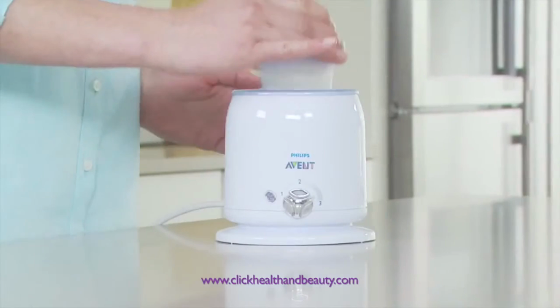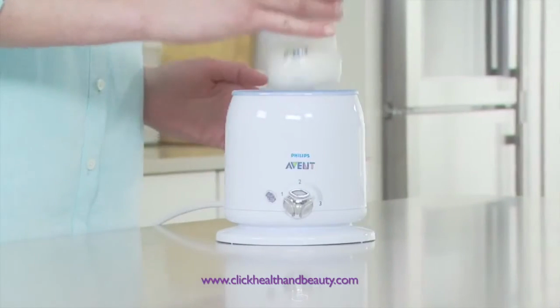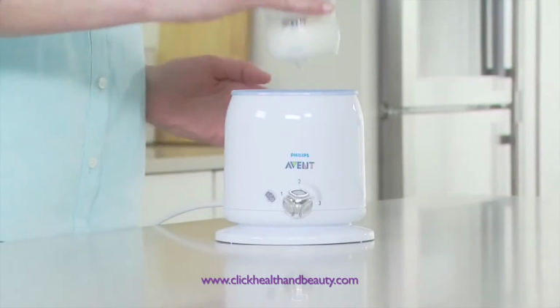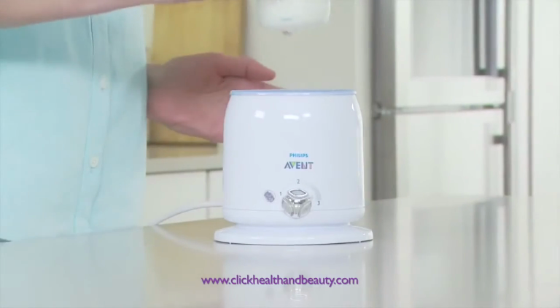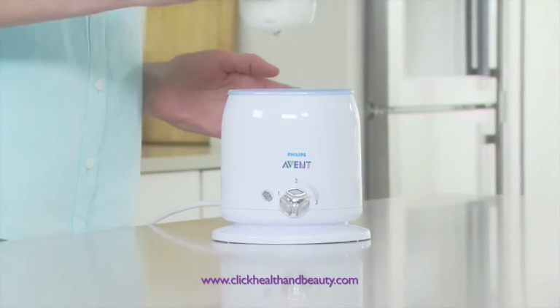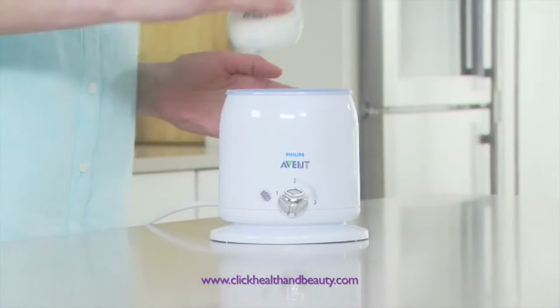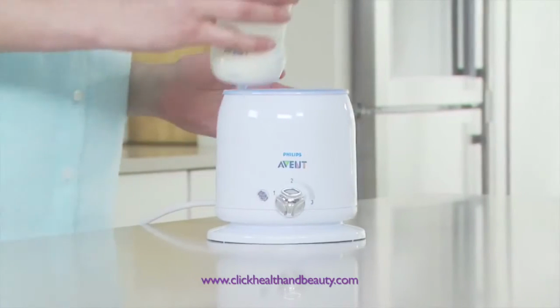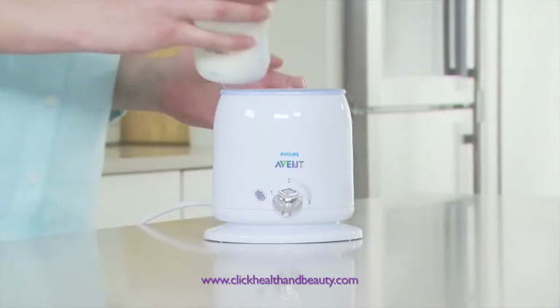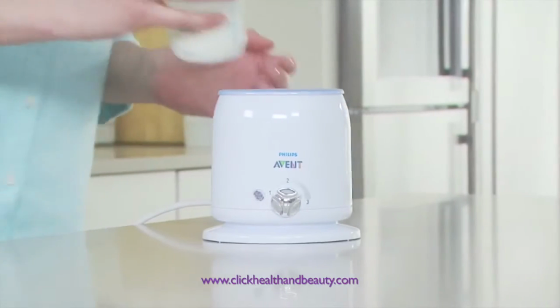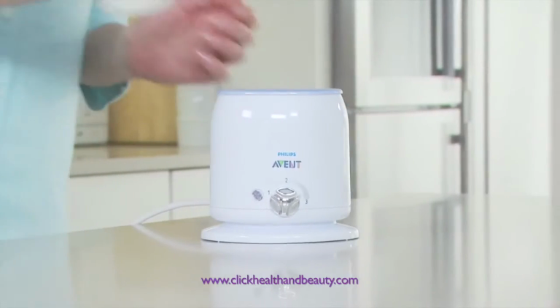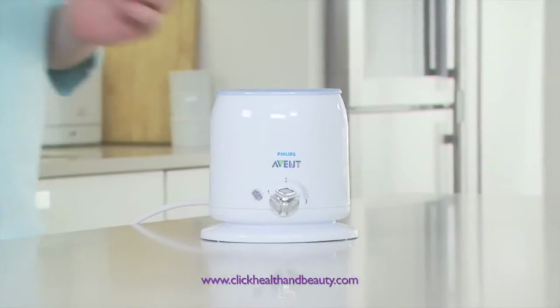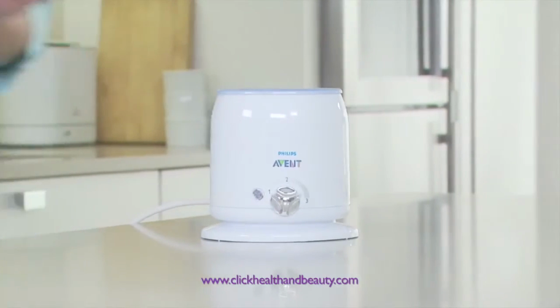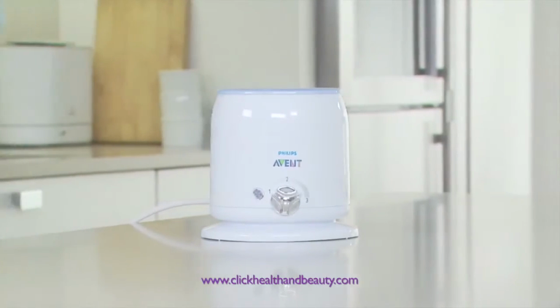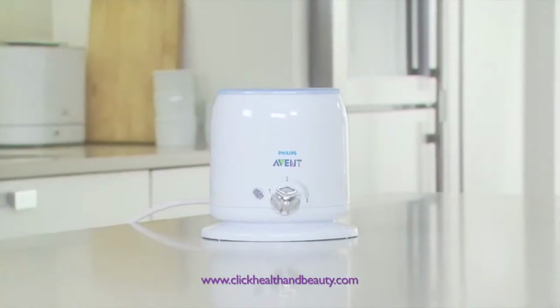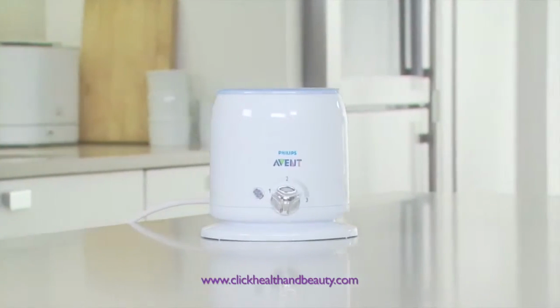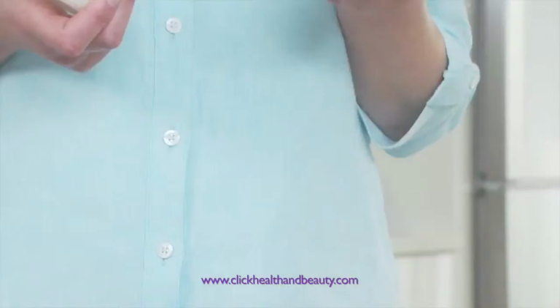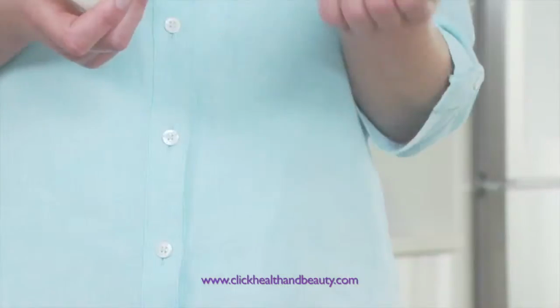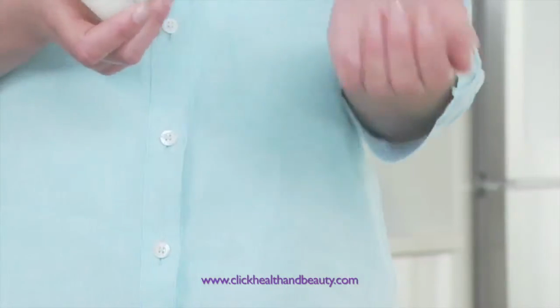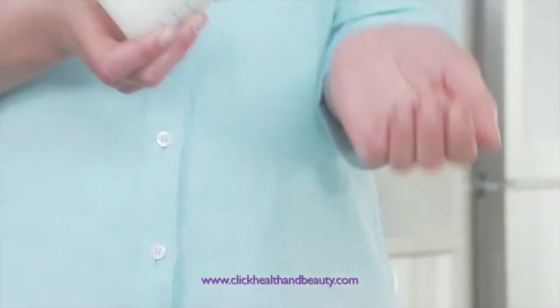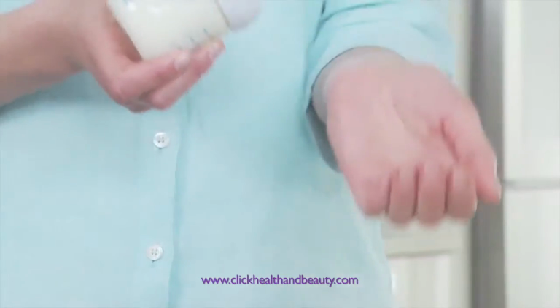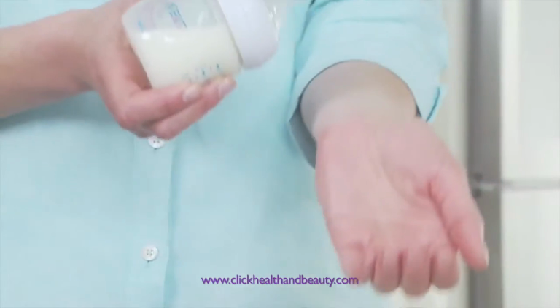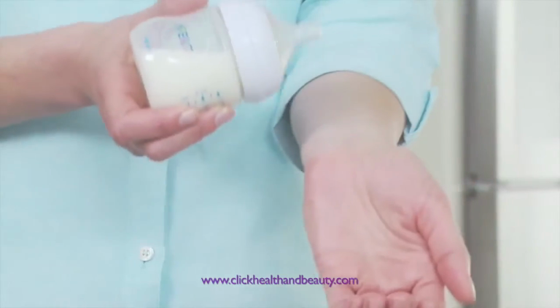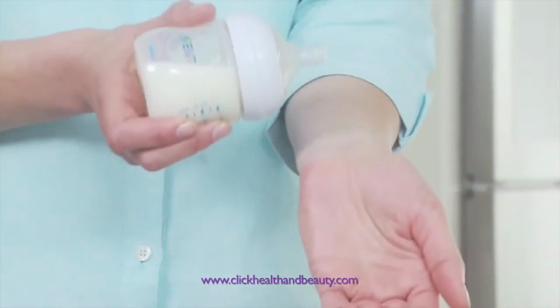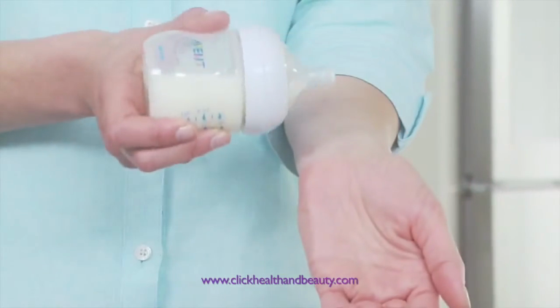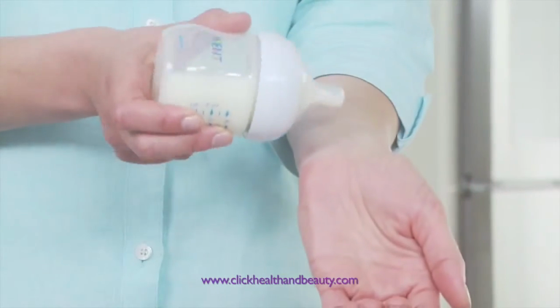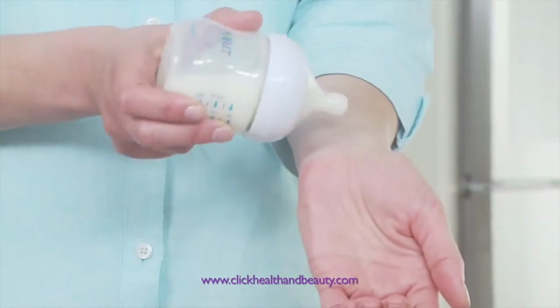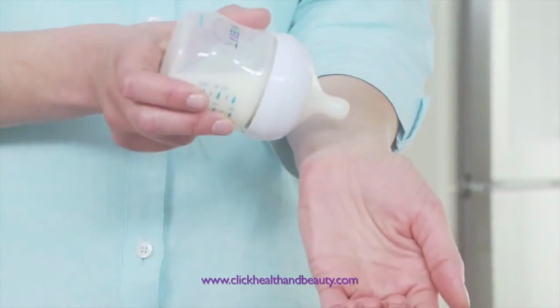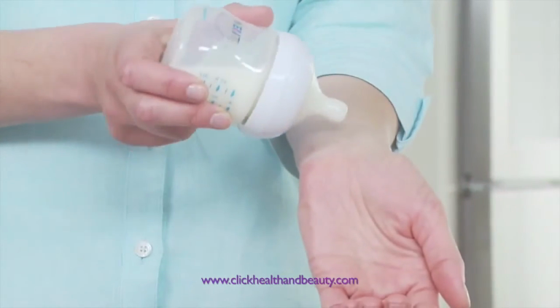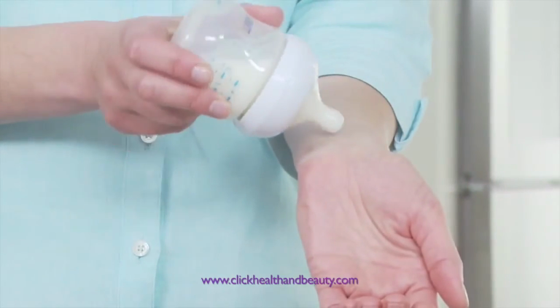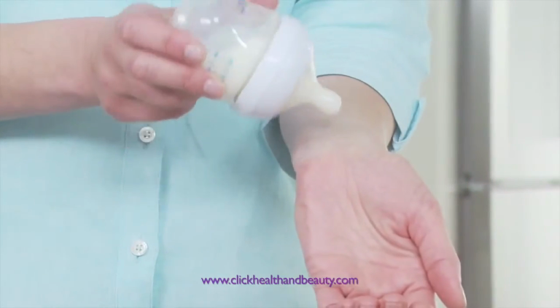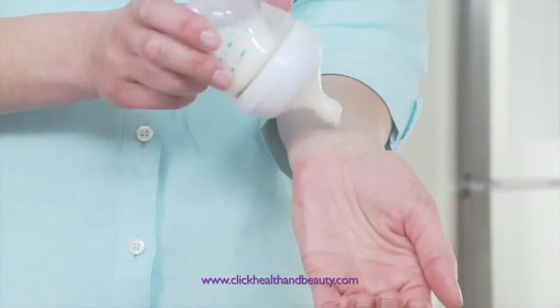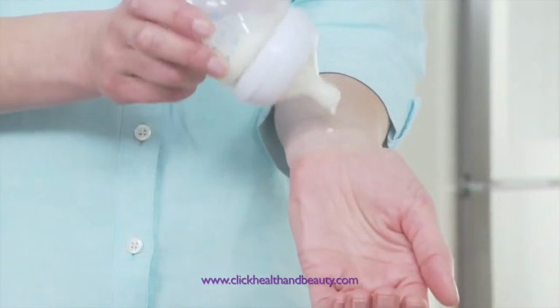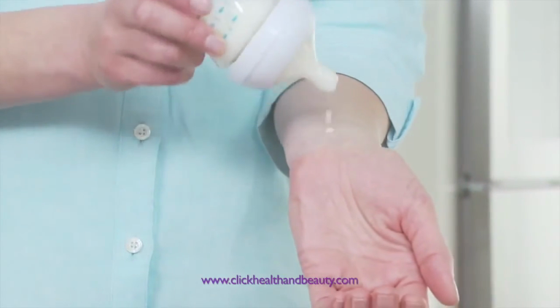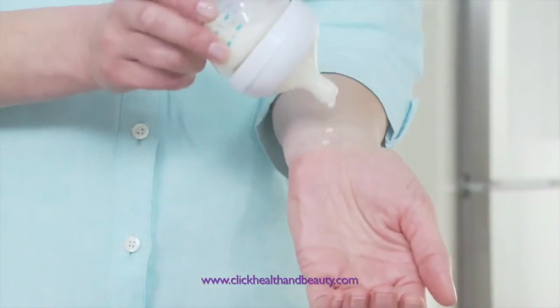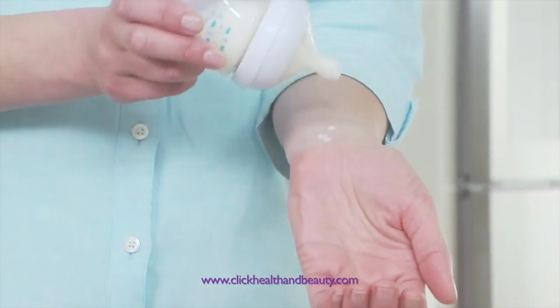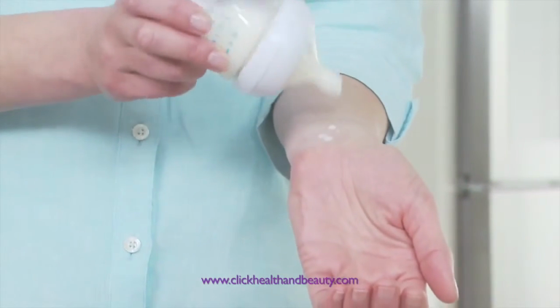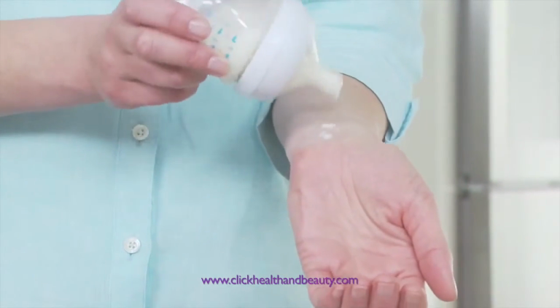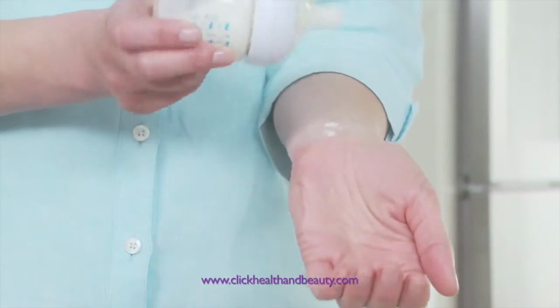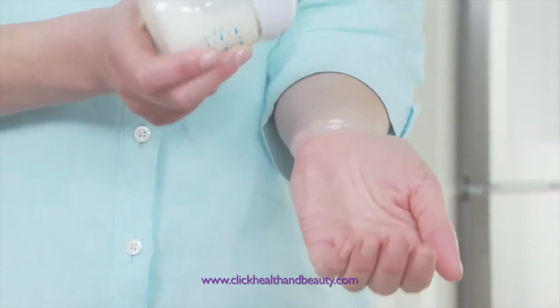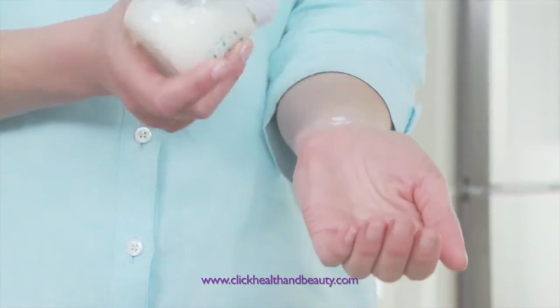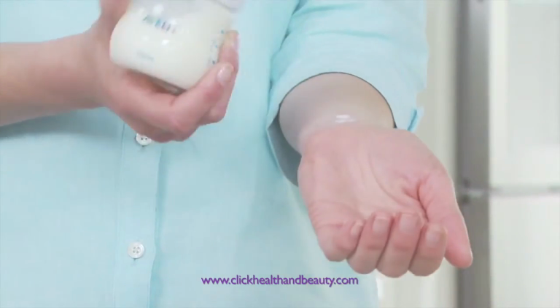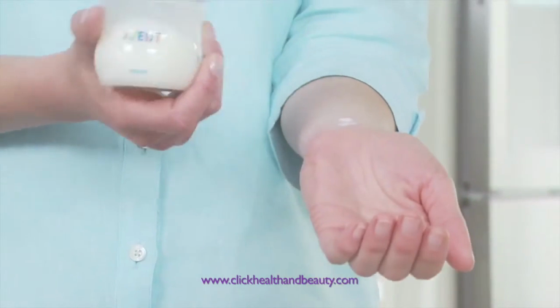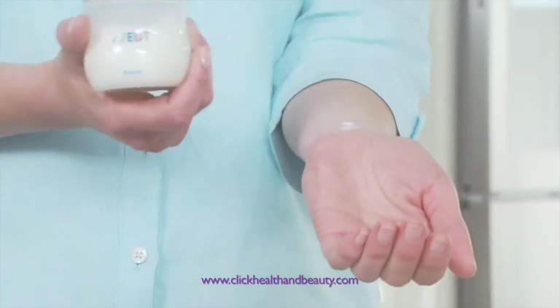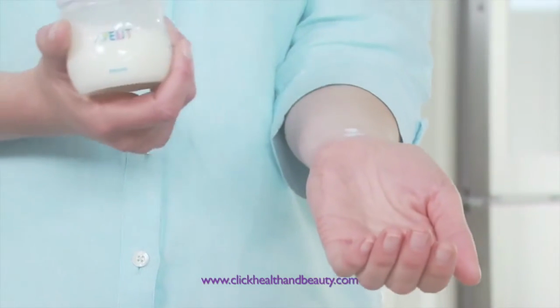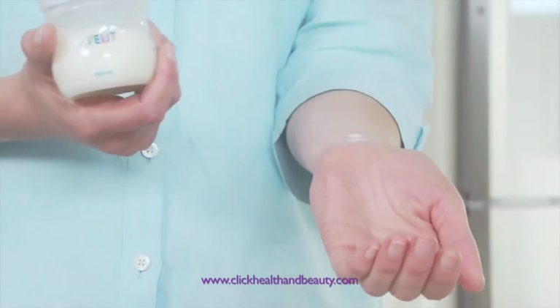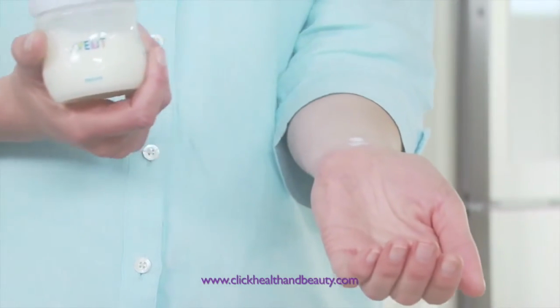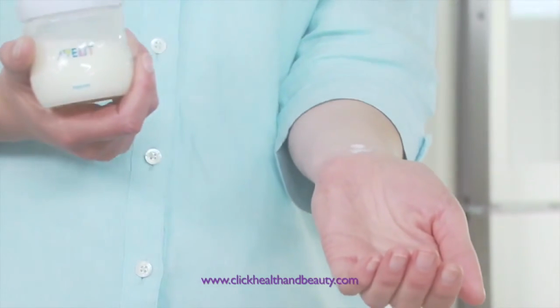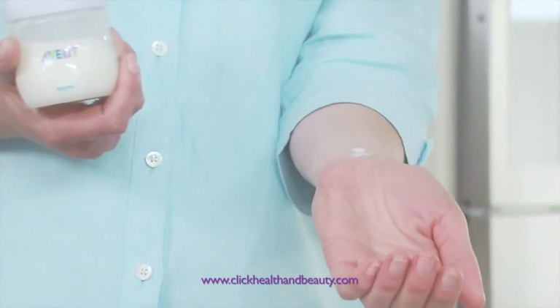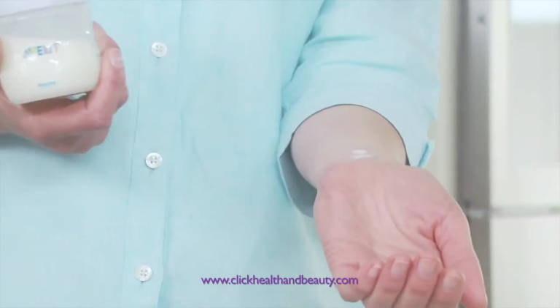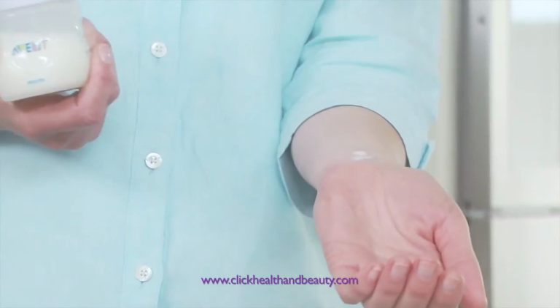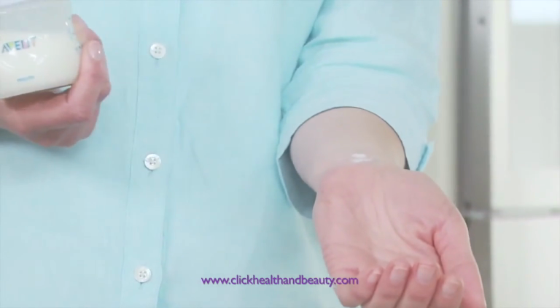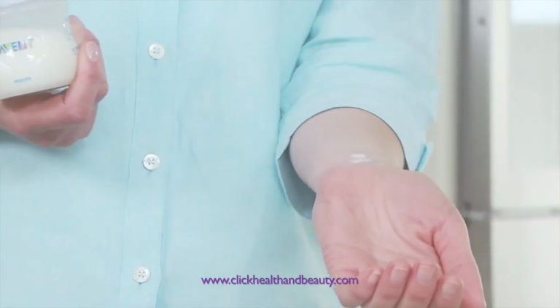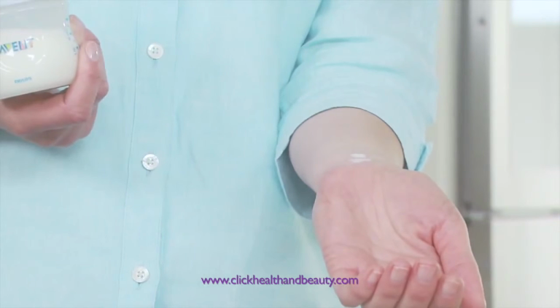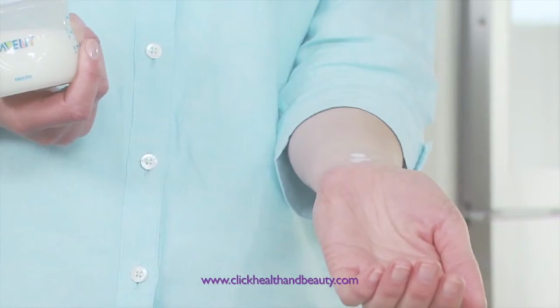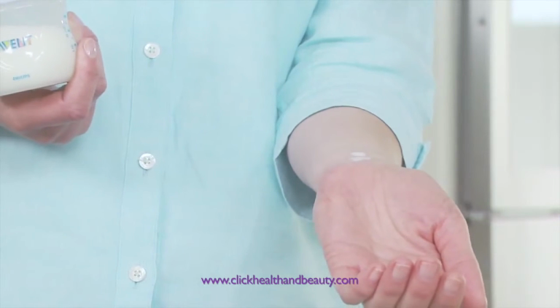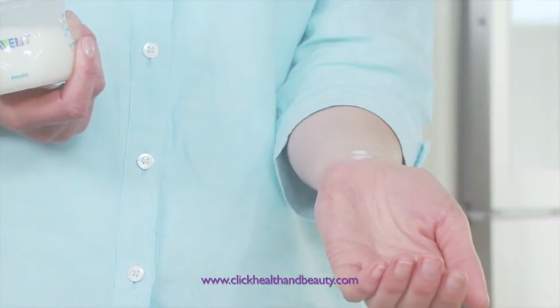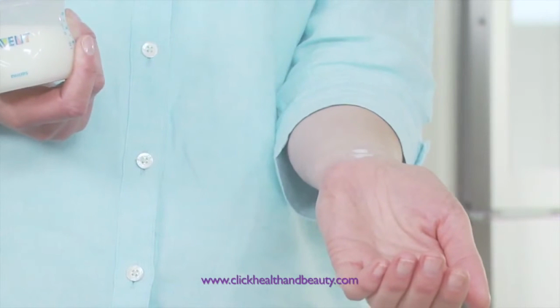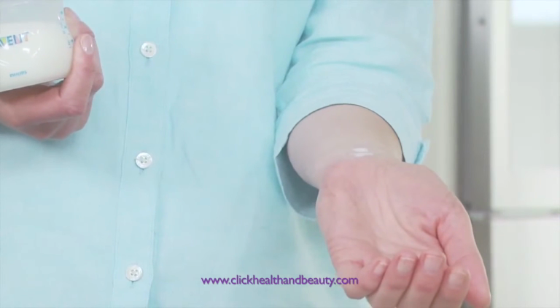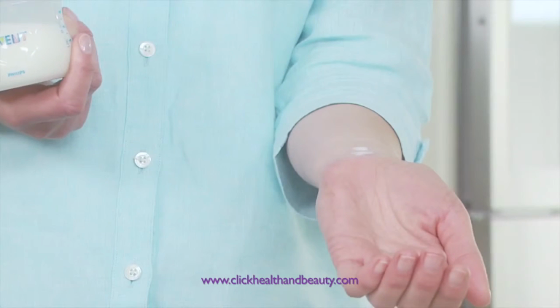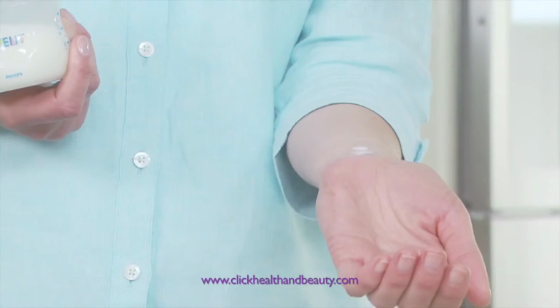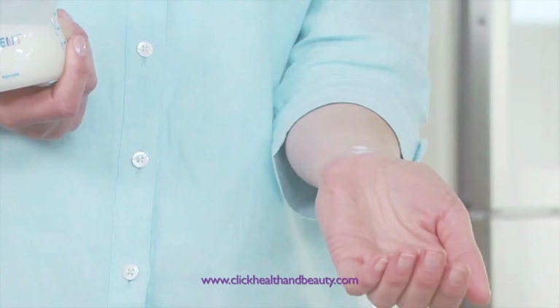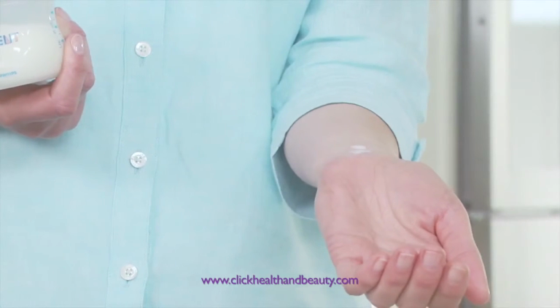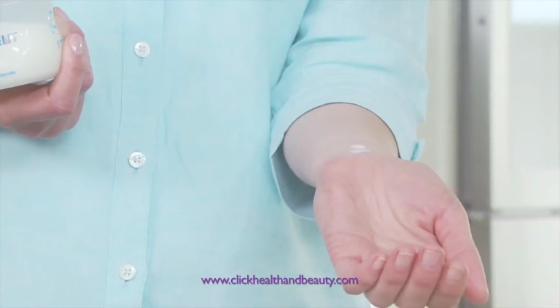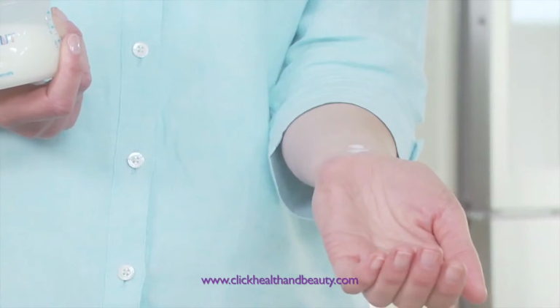Always check the food temperature before feeding your baby. Any milk left over from the feed should be thrown away.